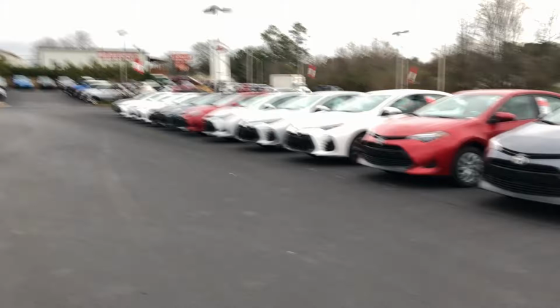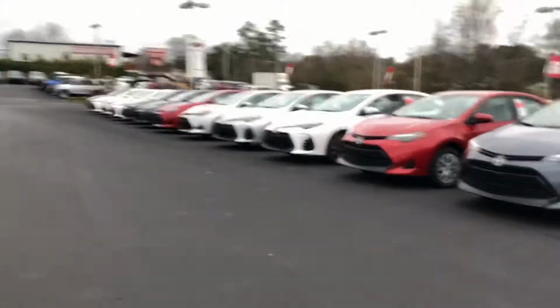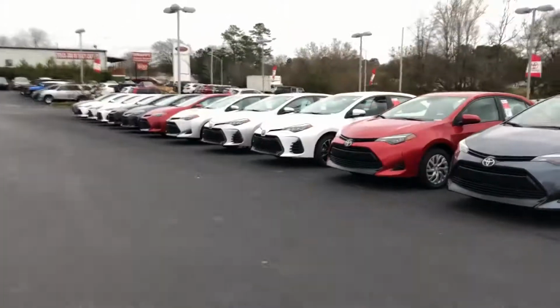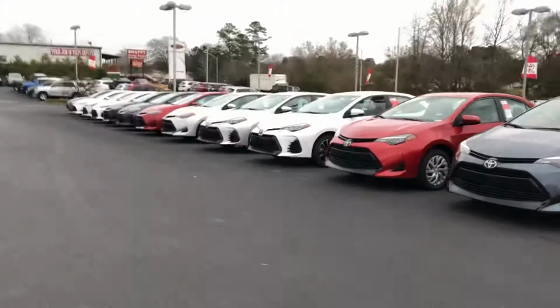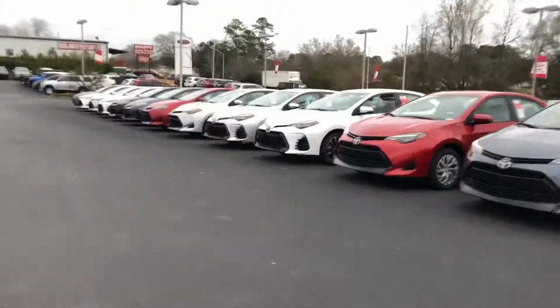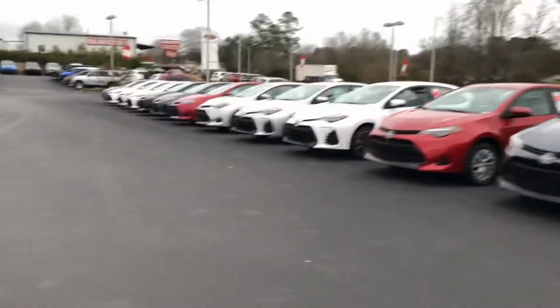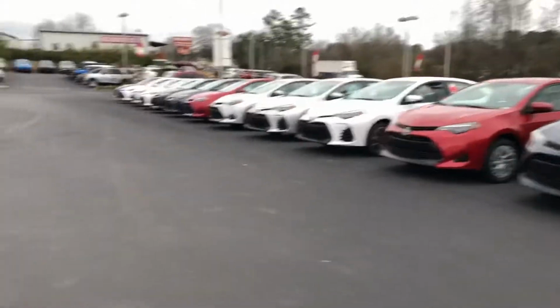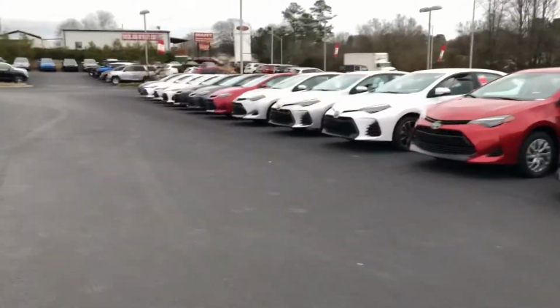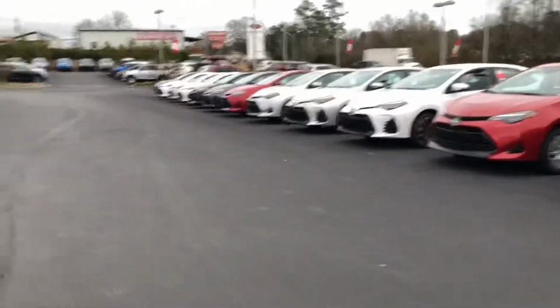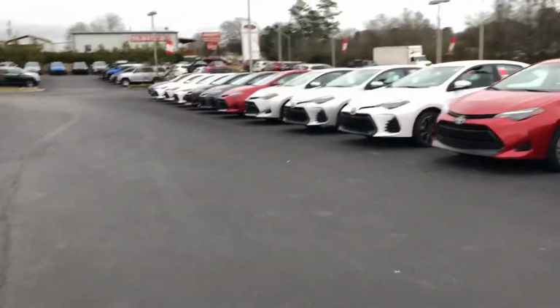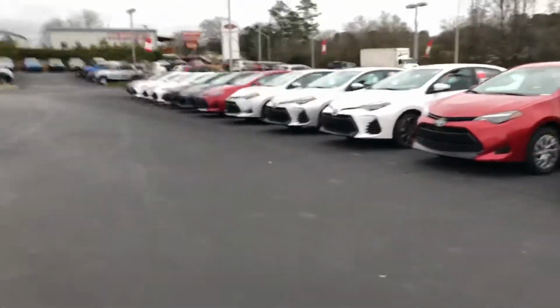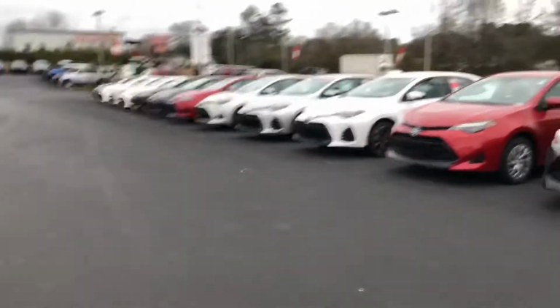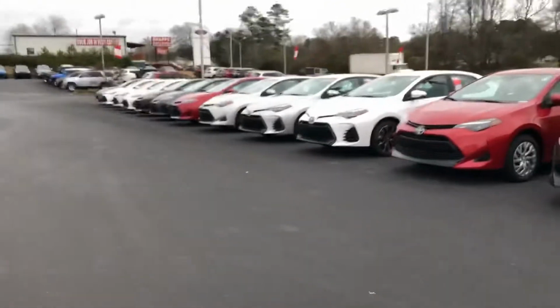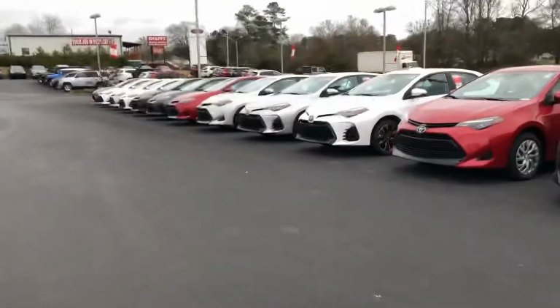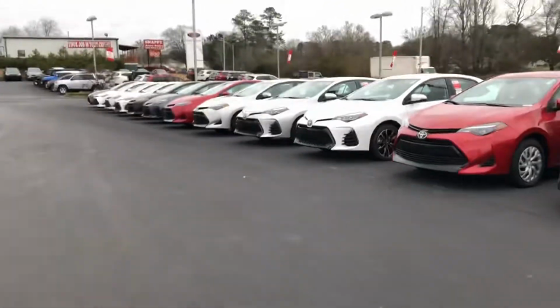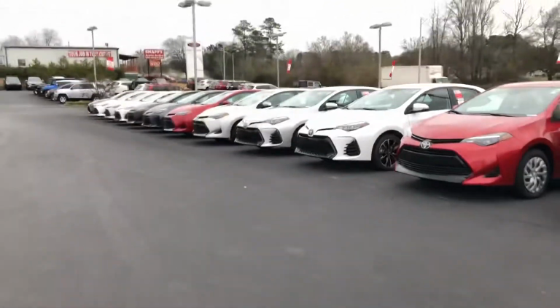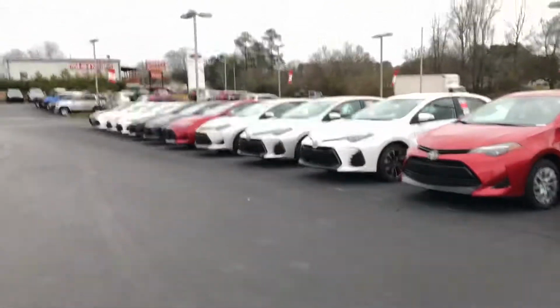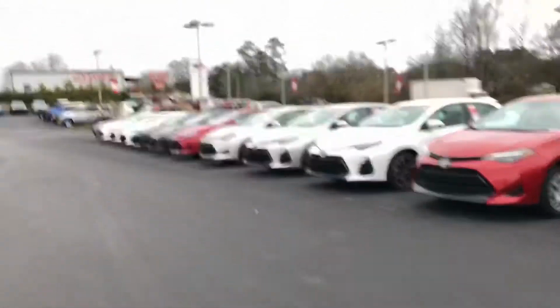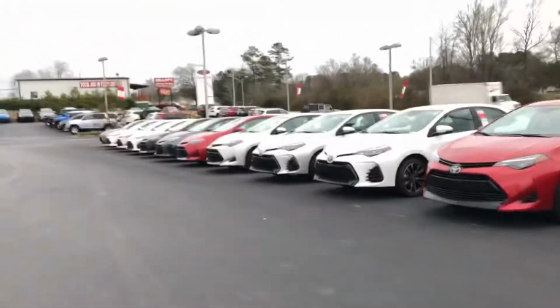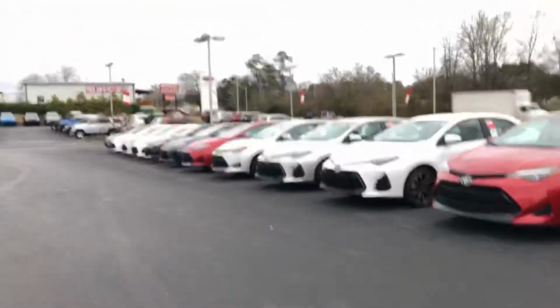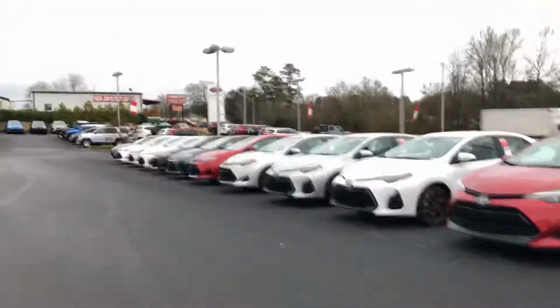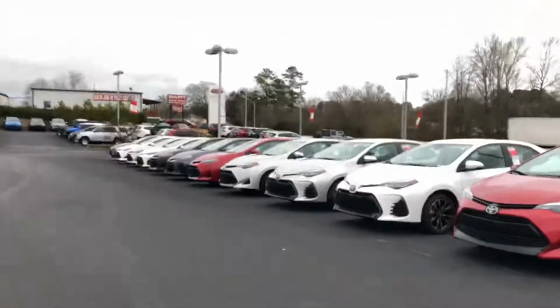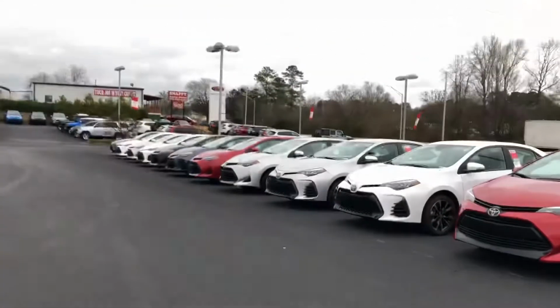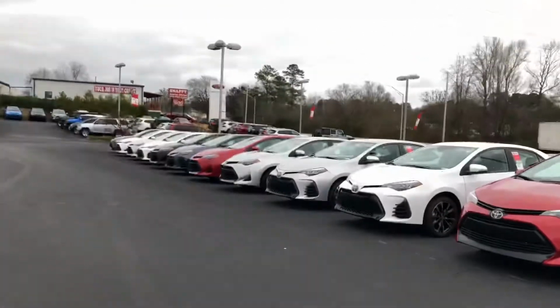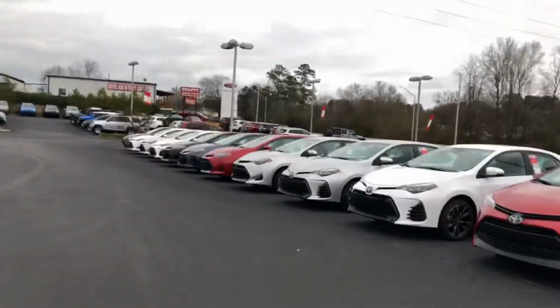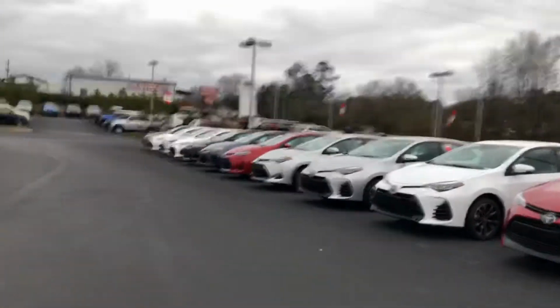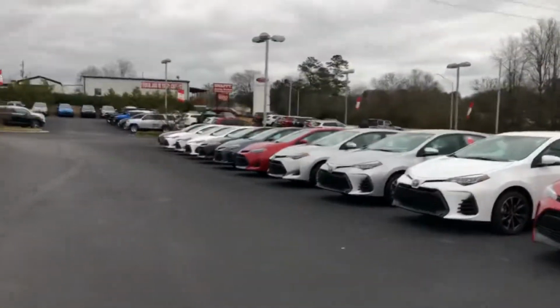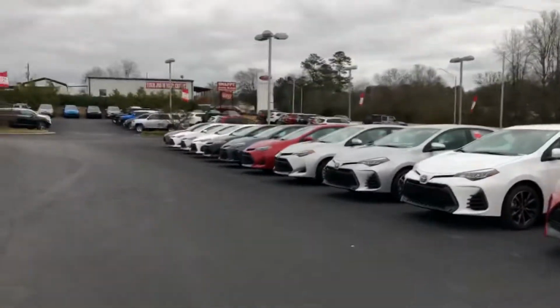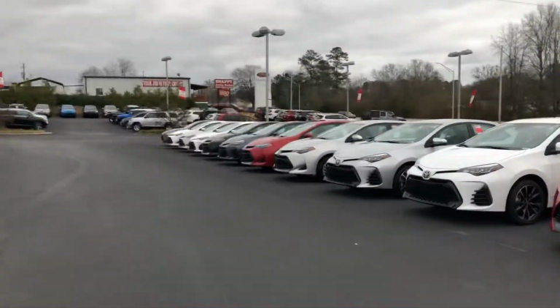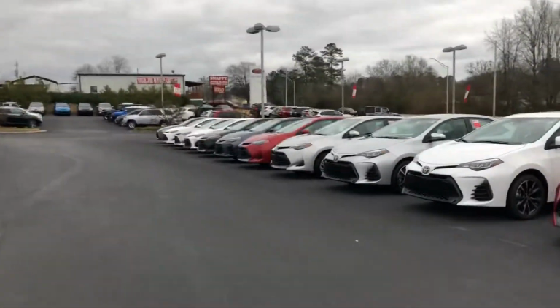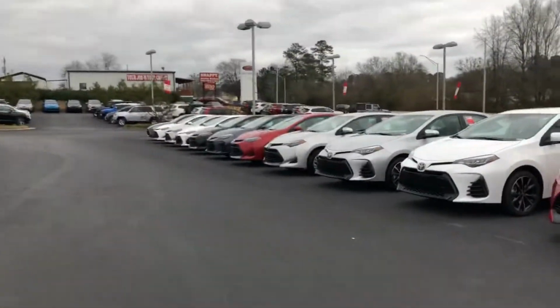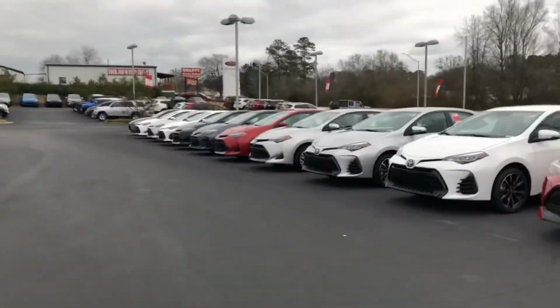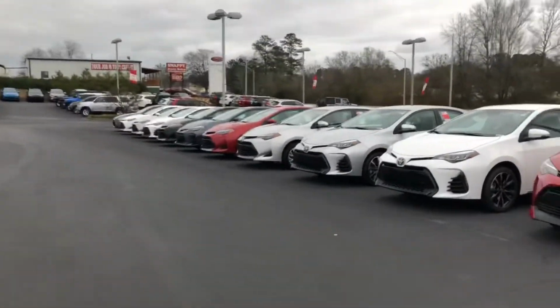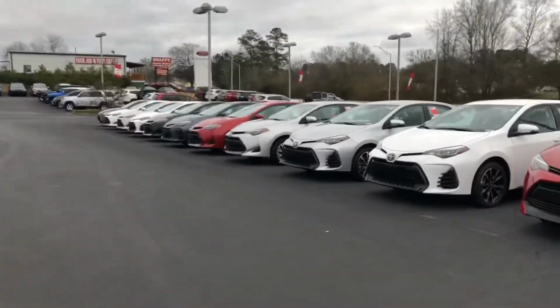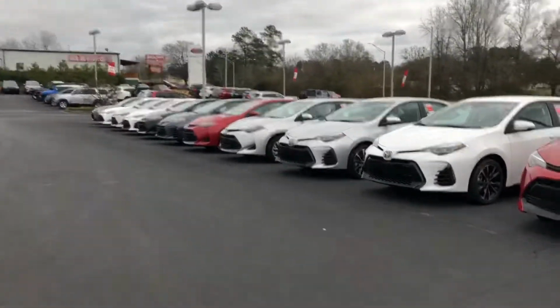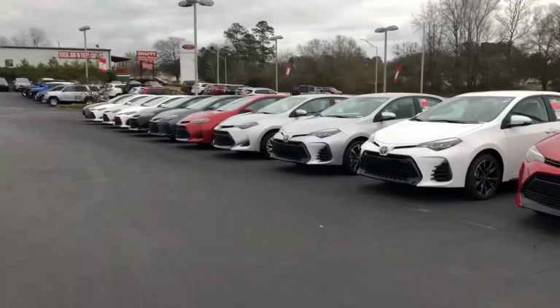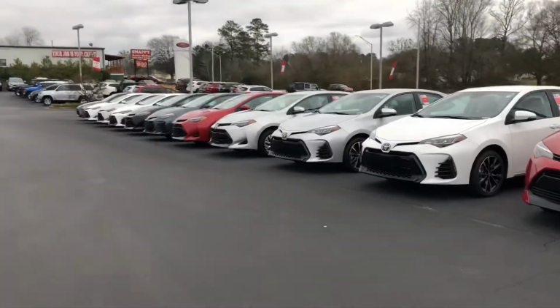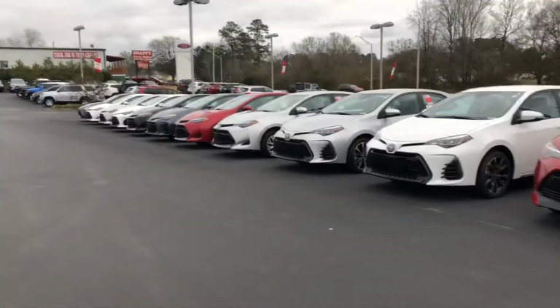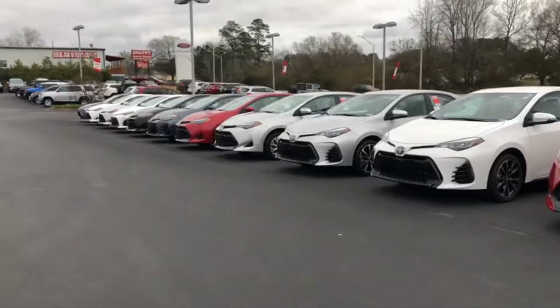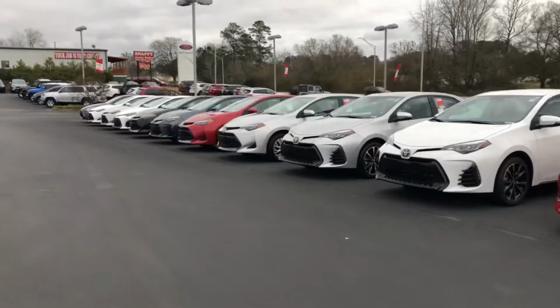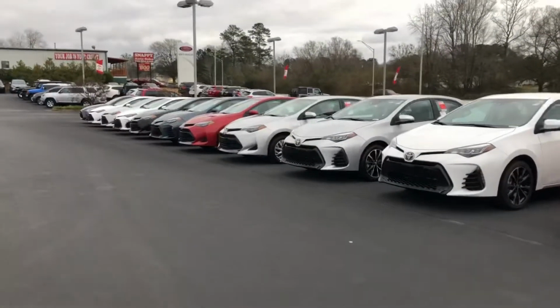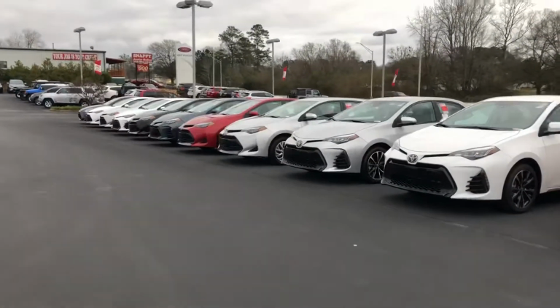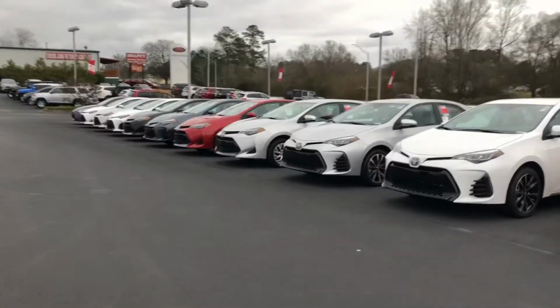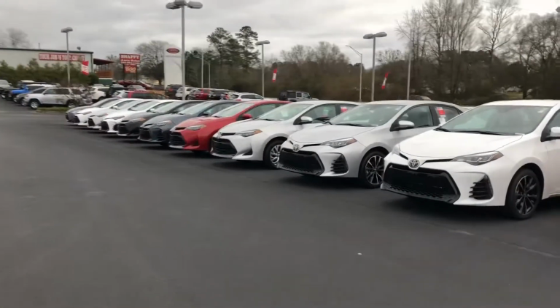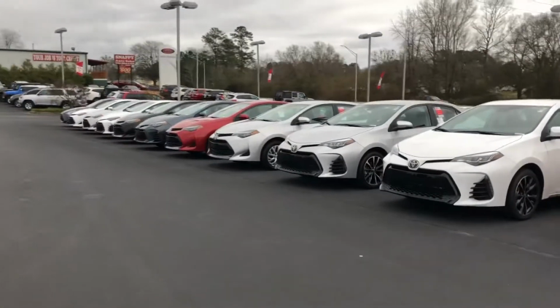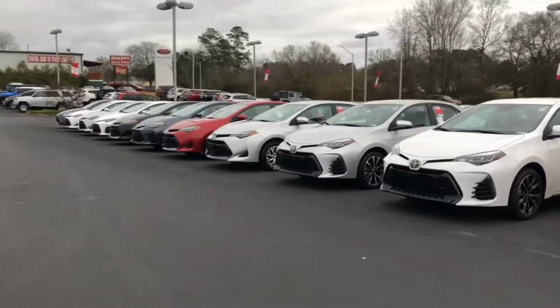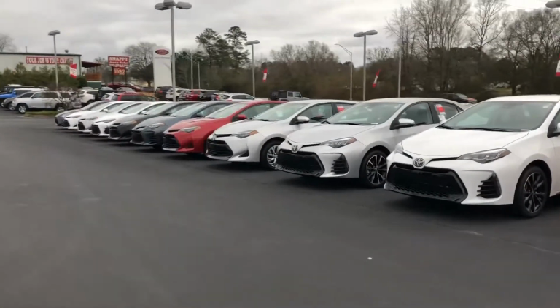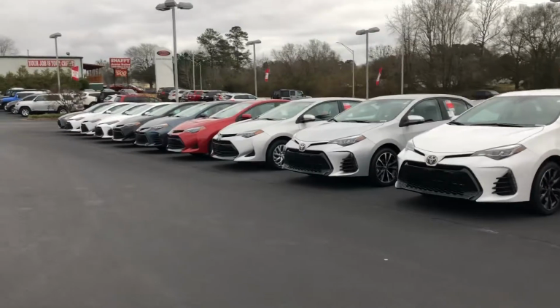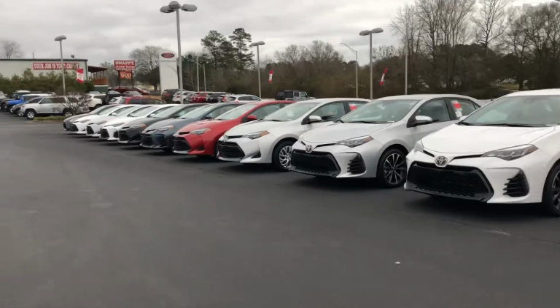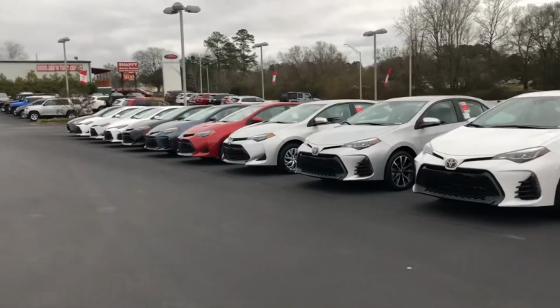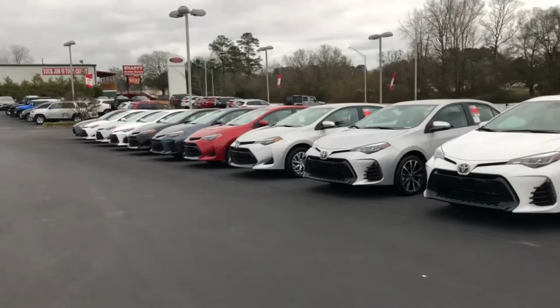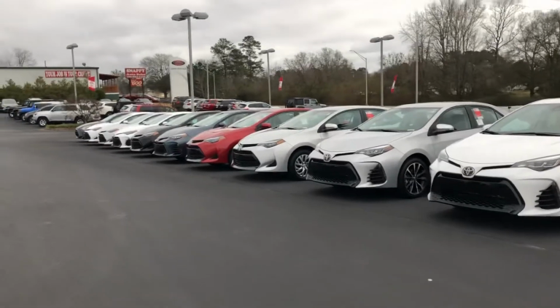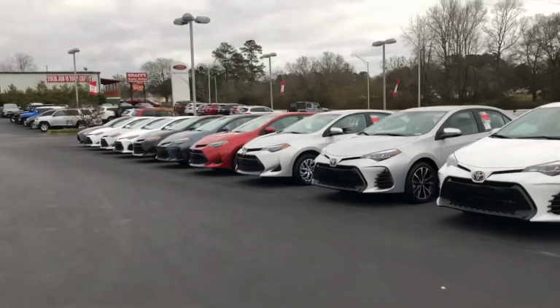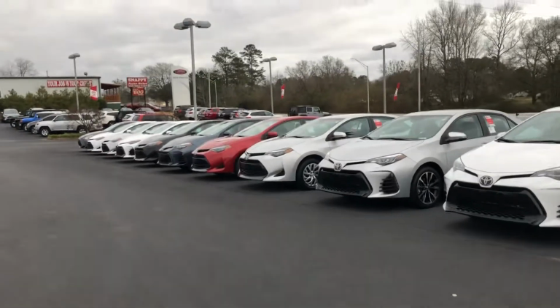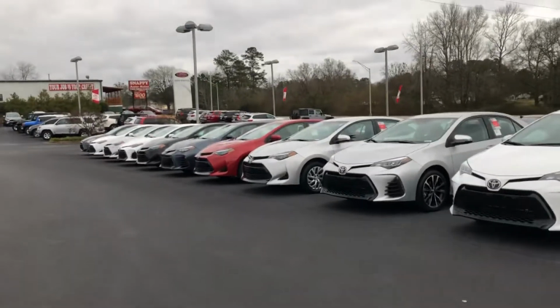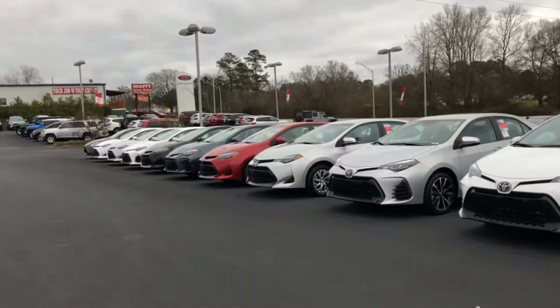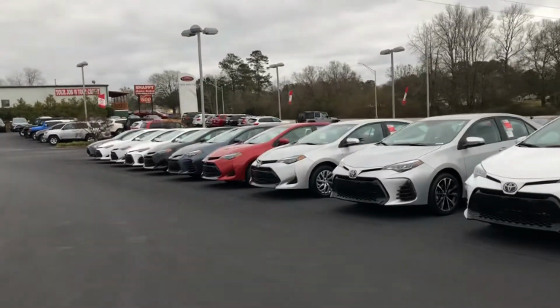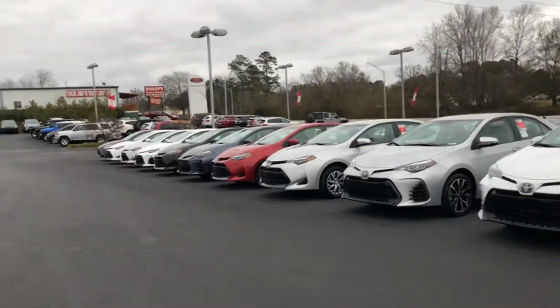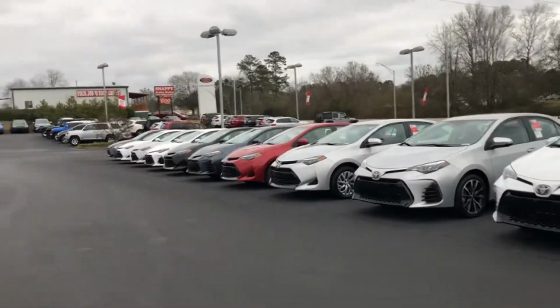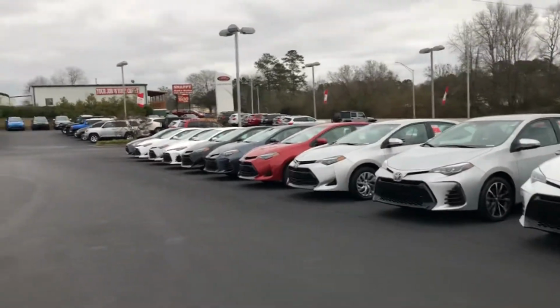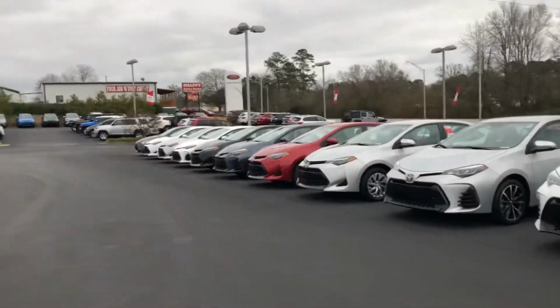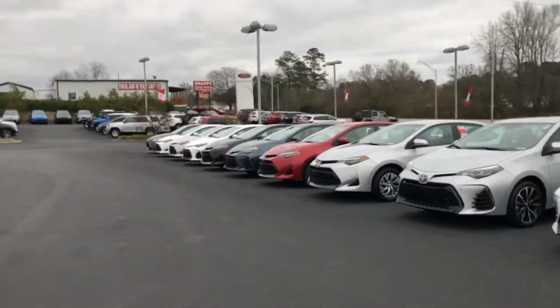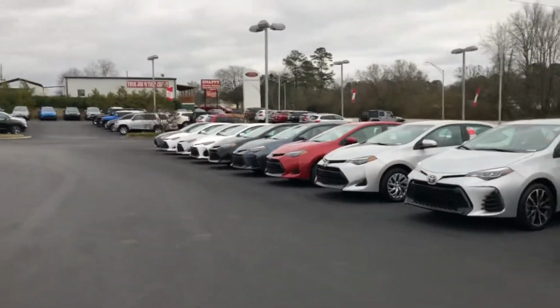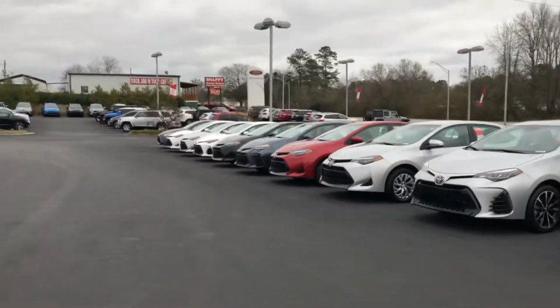I'm Doddell here at LaGrange Toyota. Today I'm going to show you our inventory of 2019 Corollas.